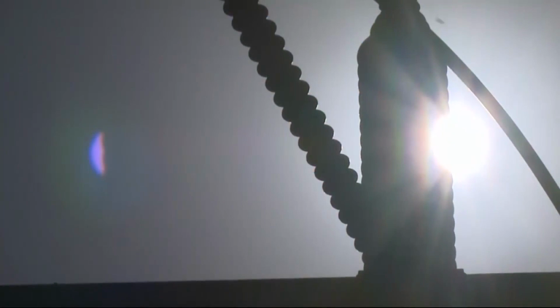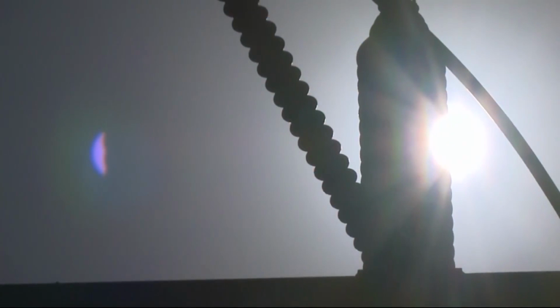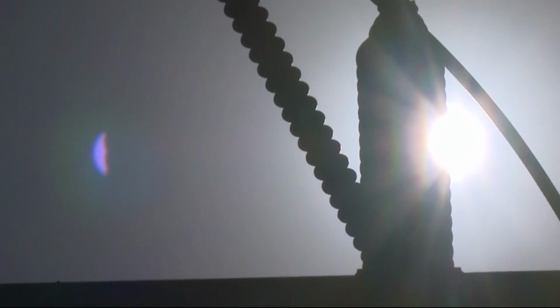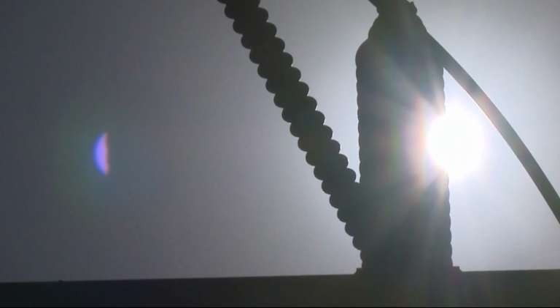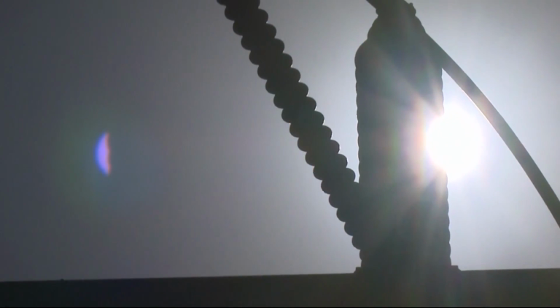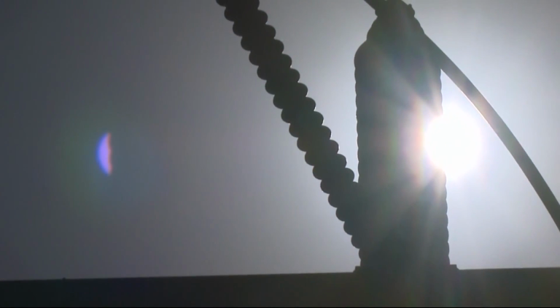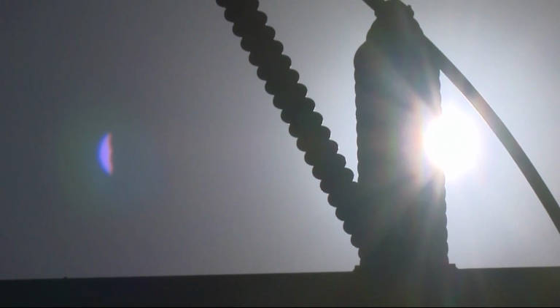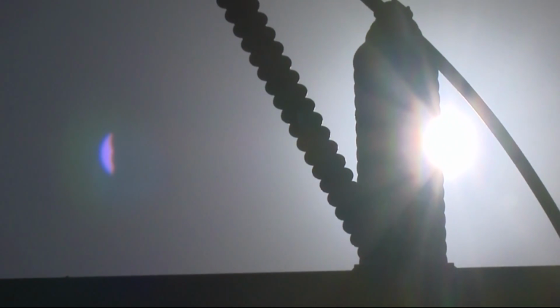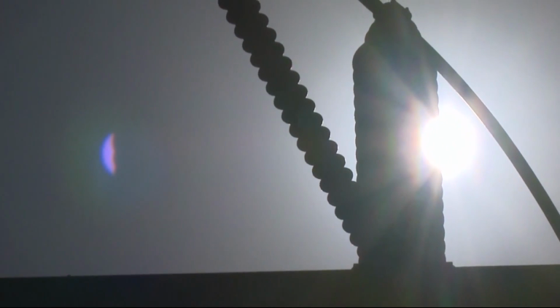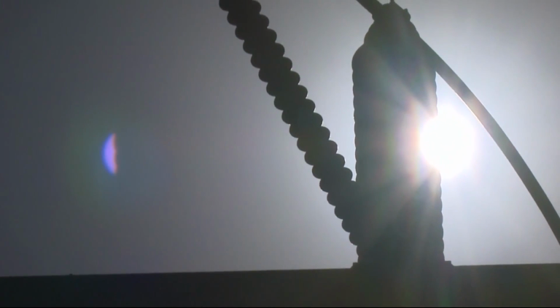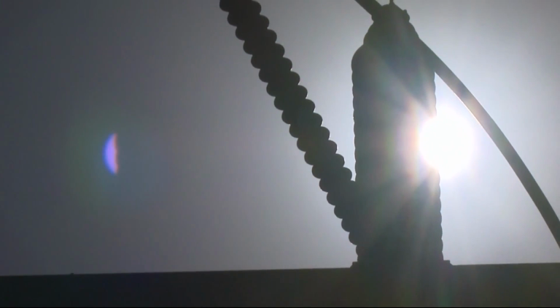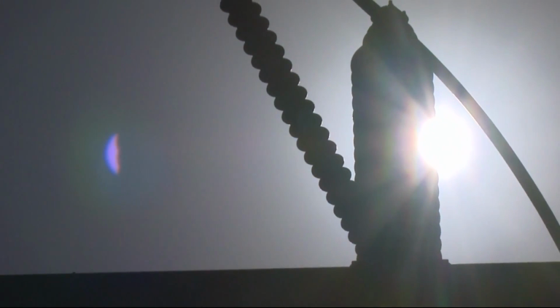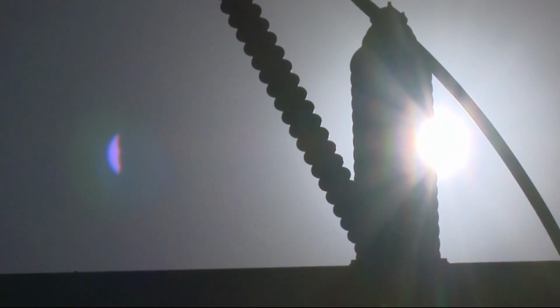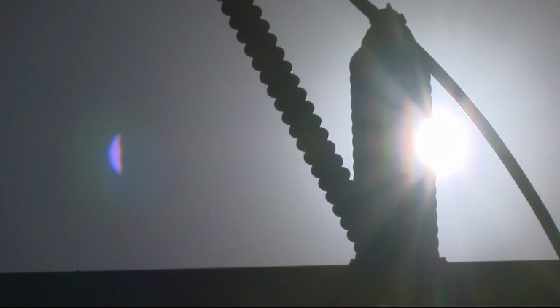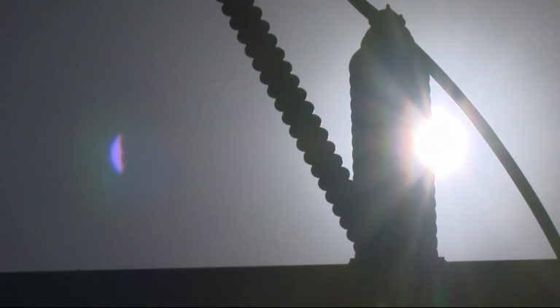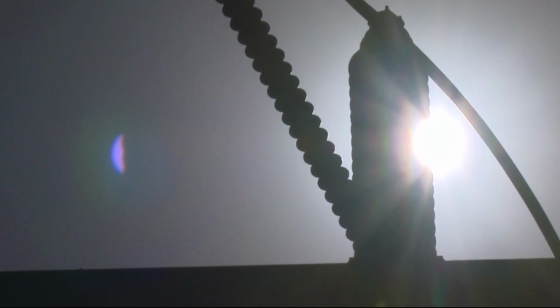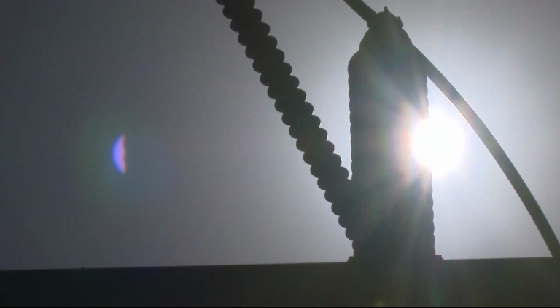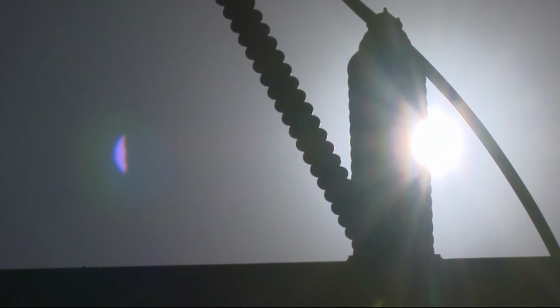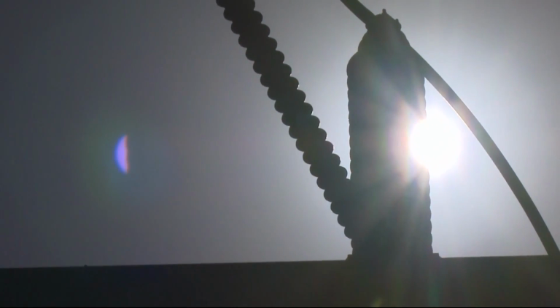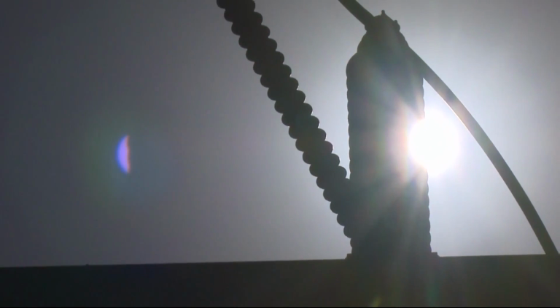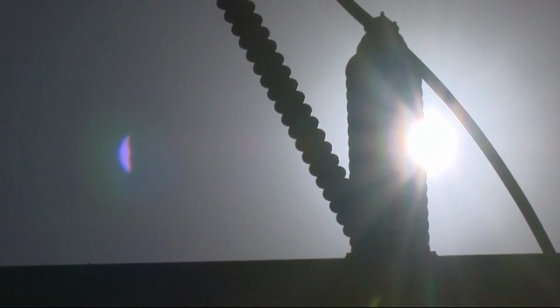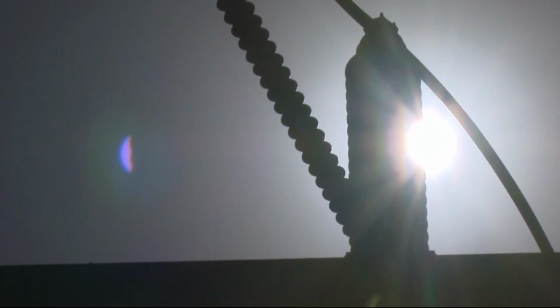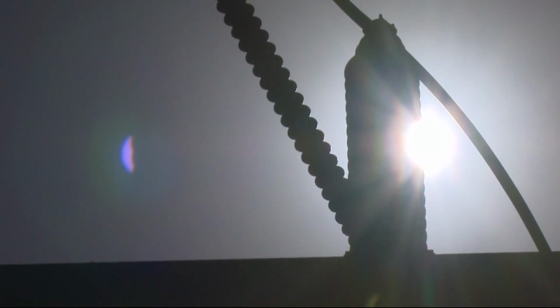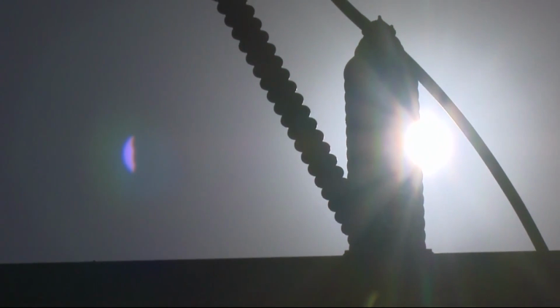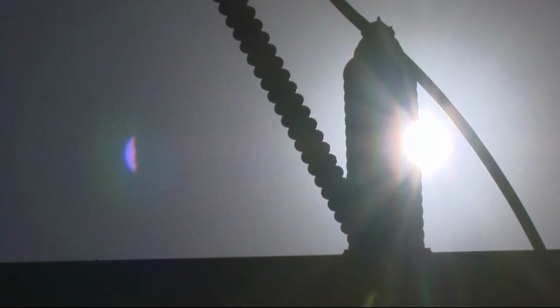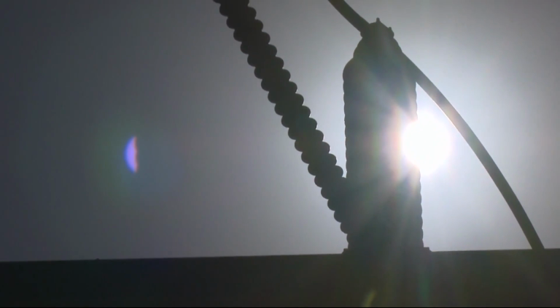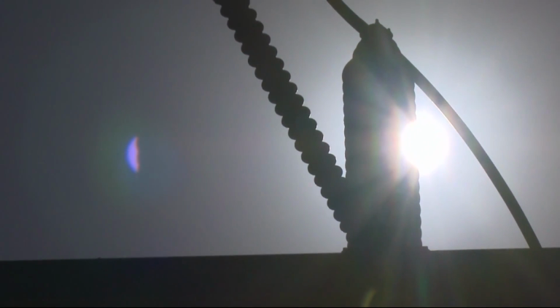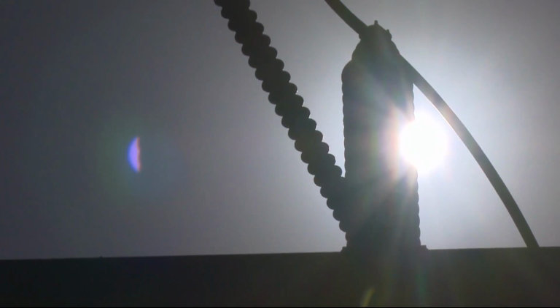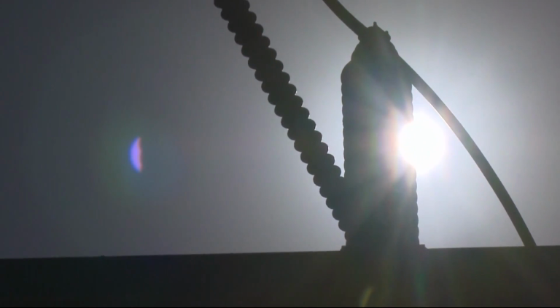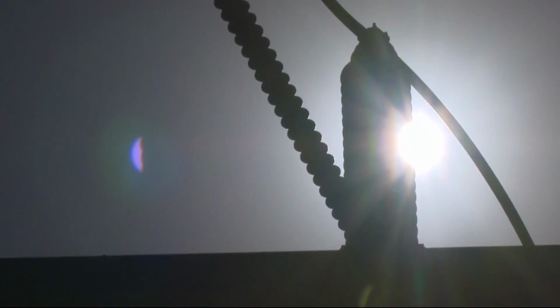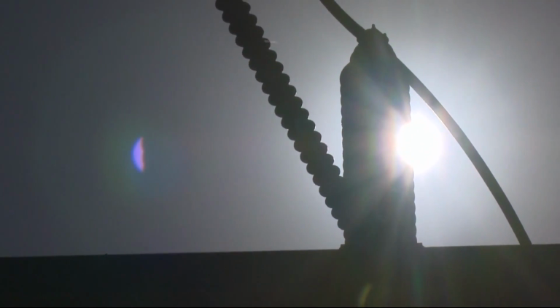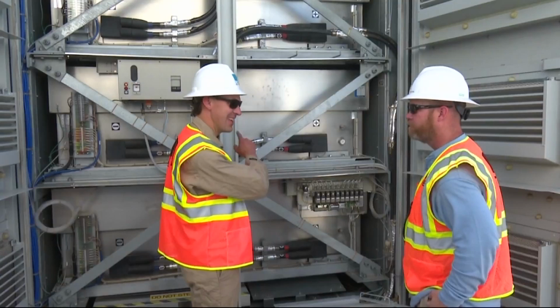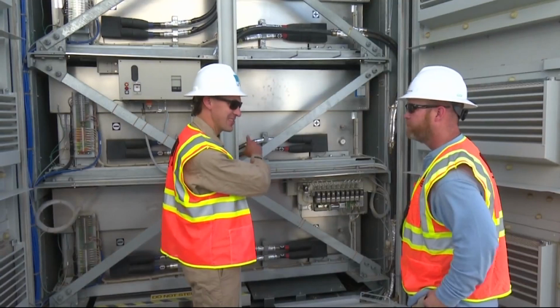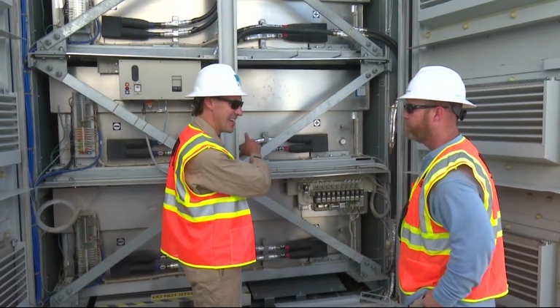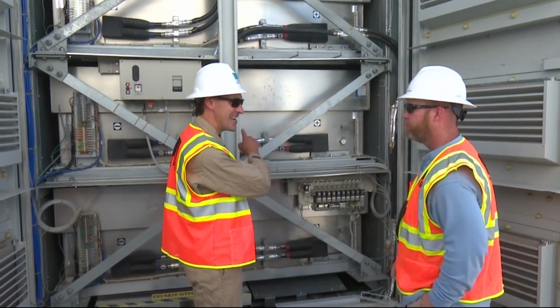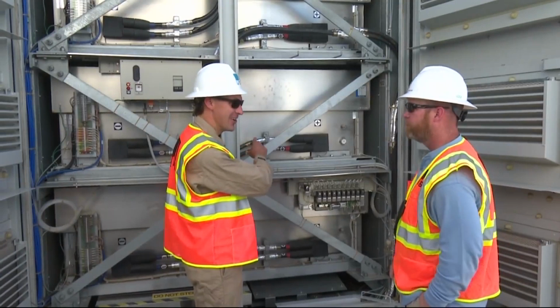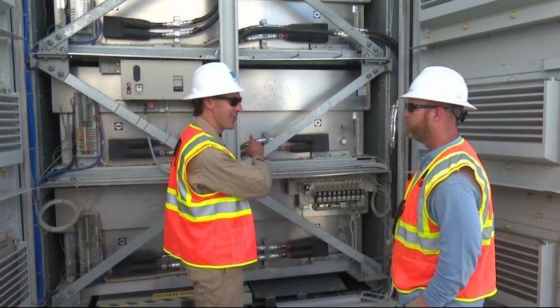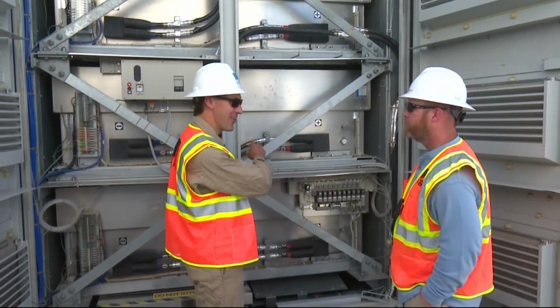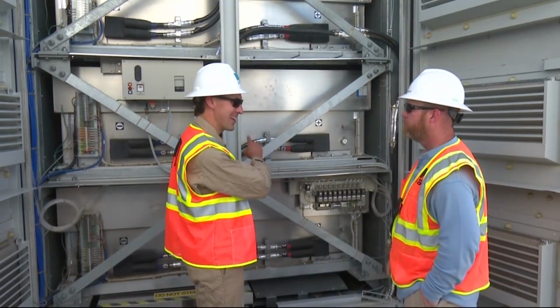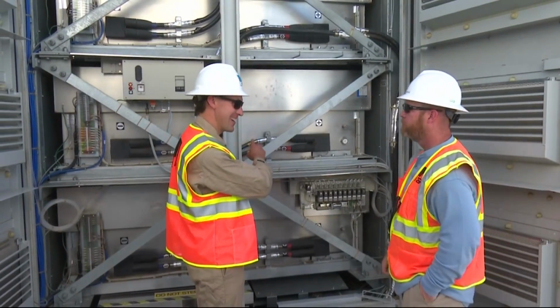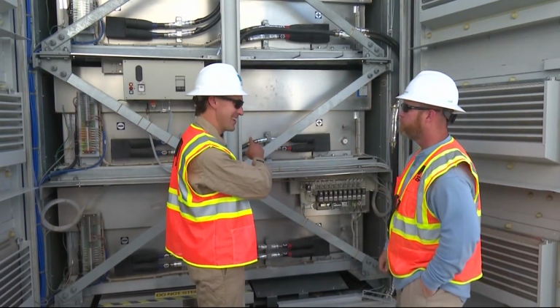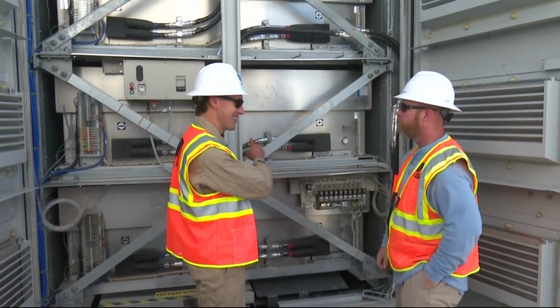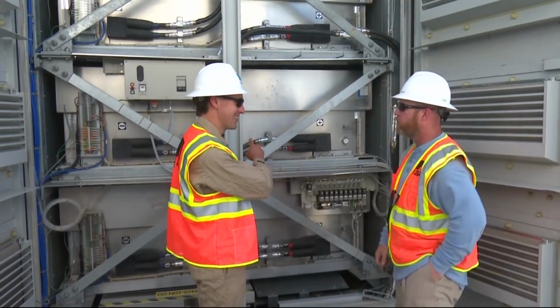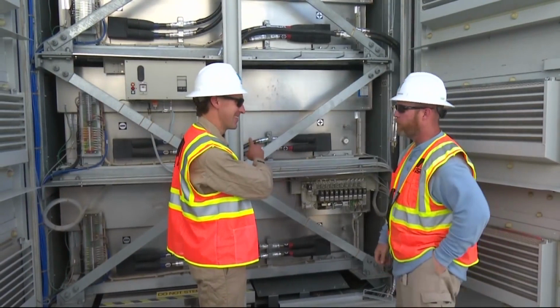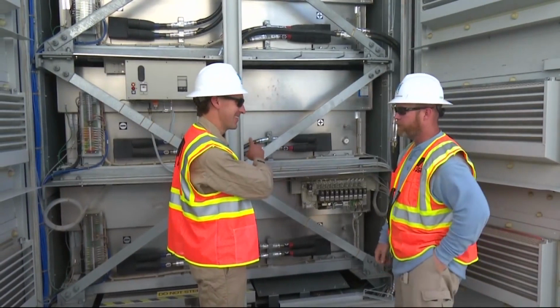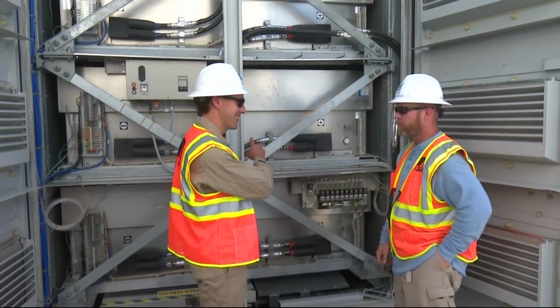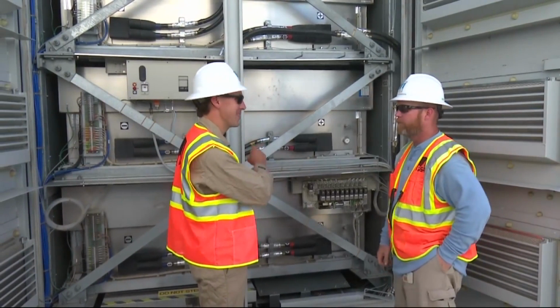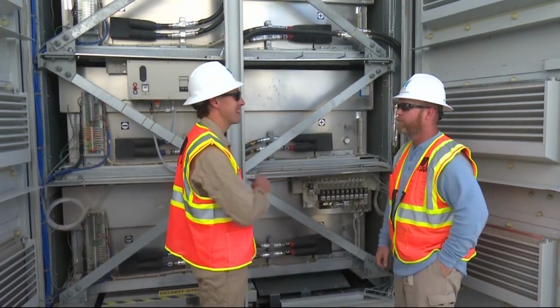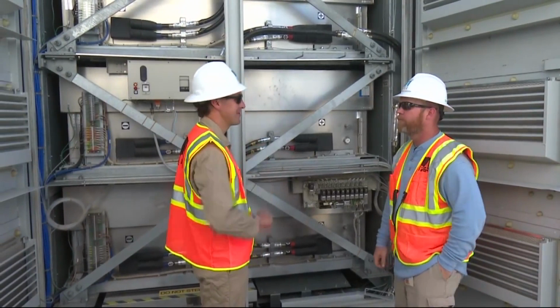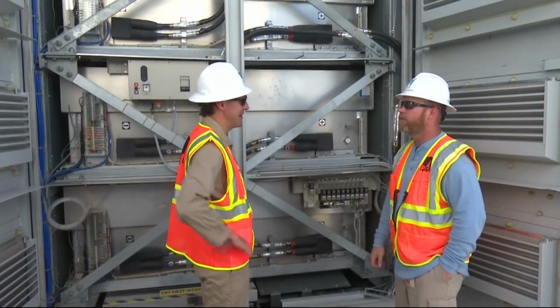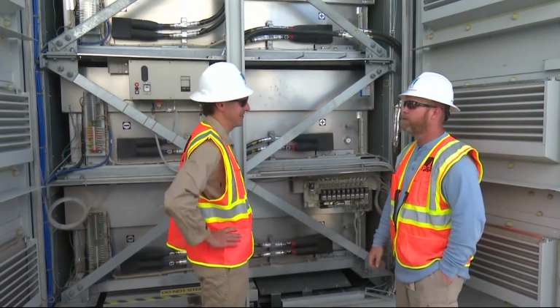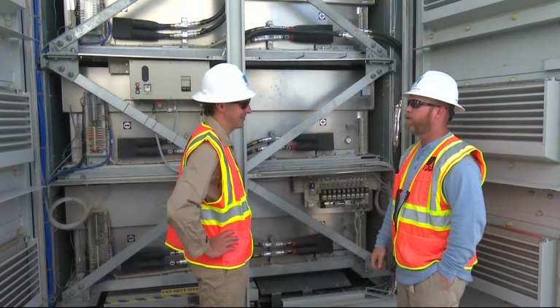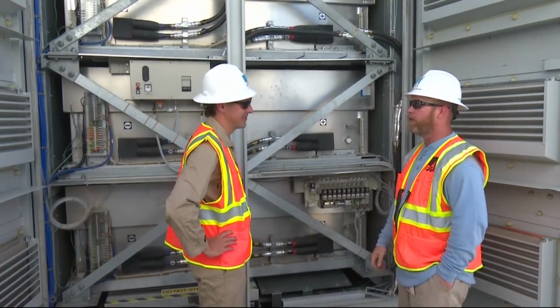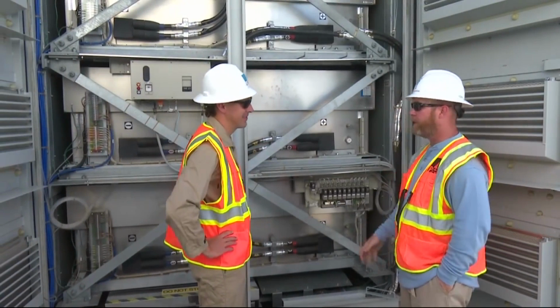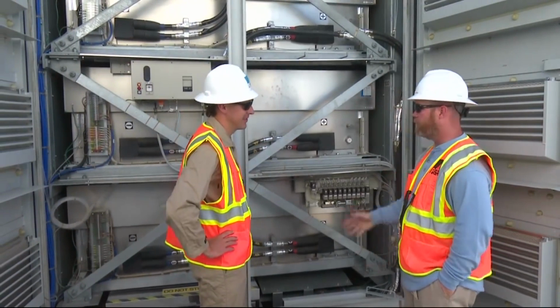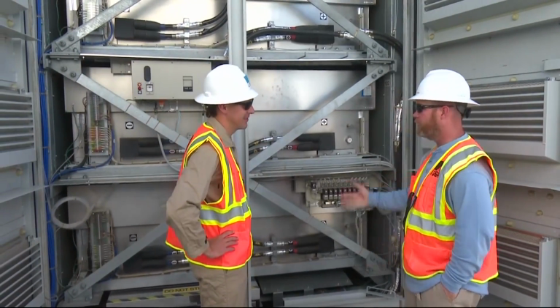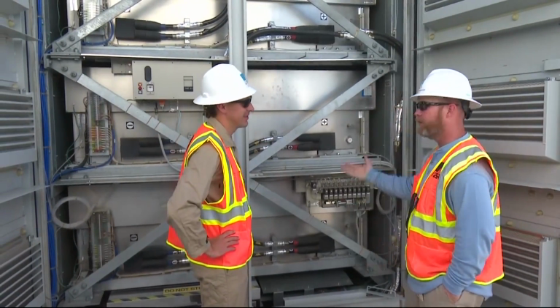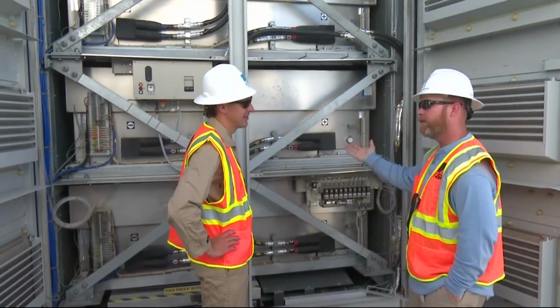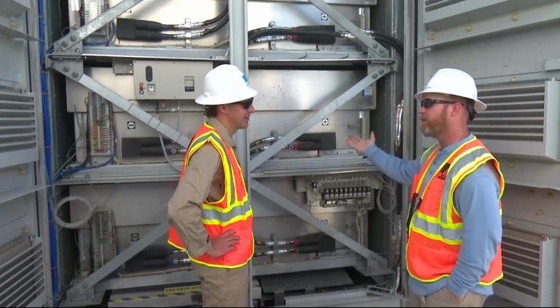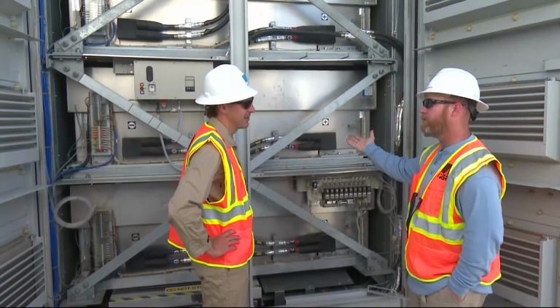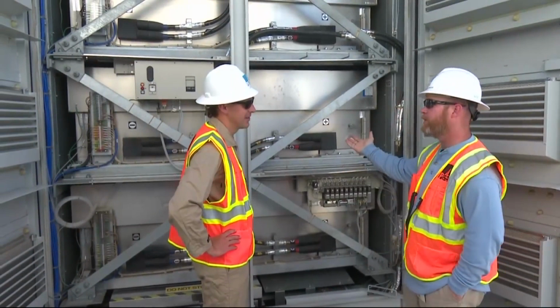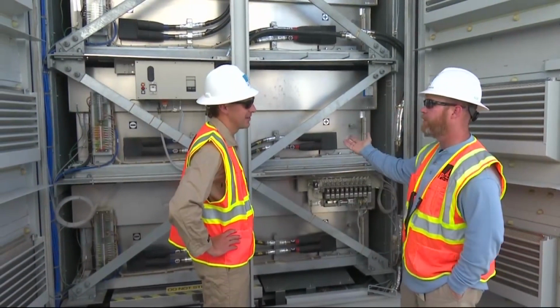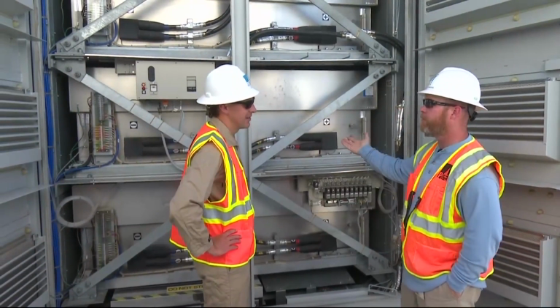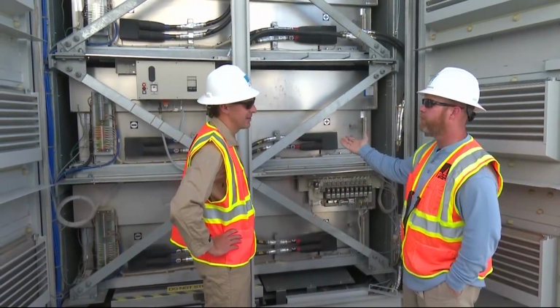It's 90-something degrees right now at 9 in the morning, and there's a heater on in here. That's amazing. It has to stay liquid.